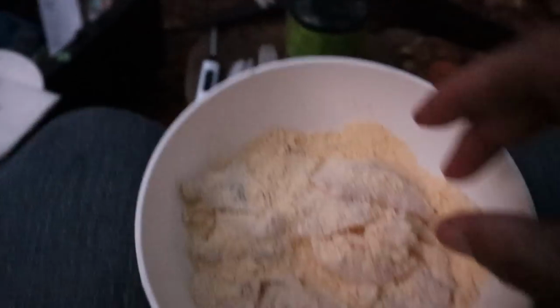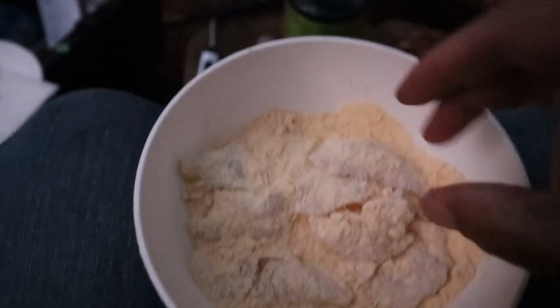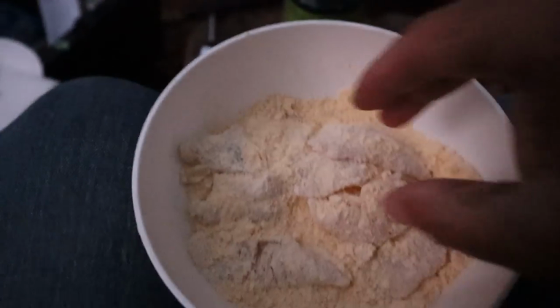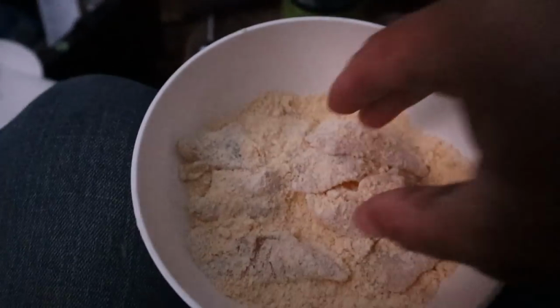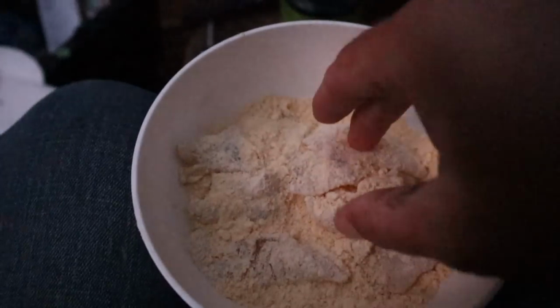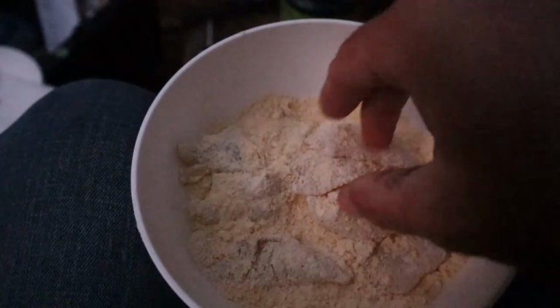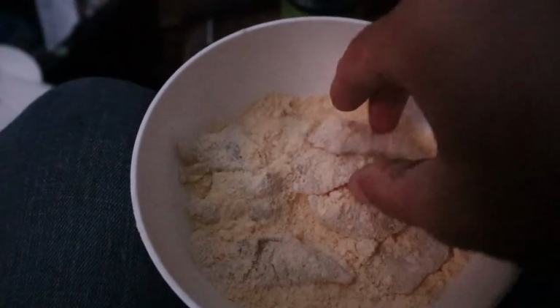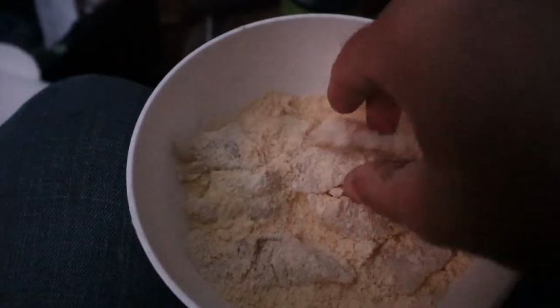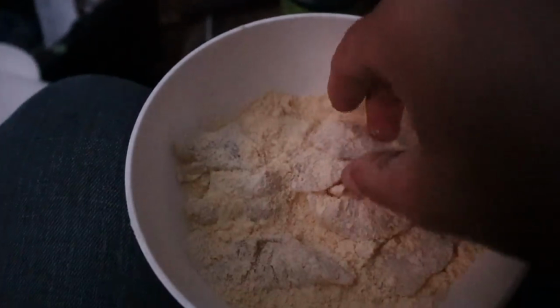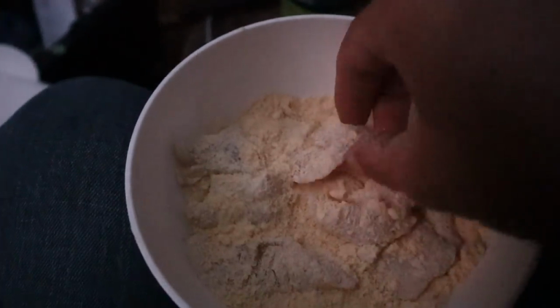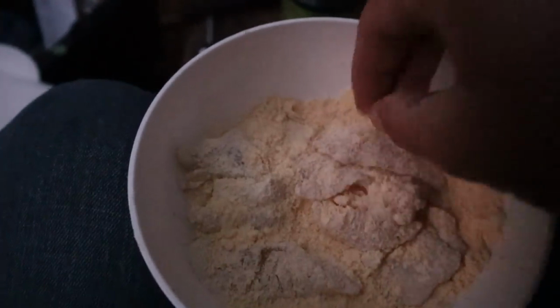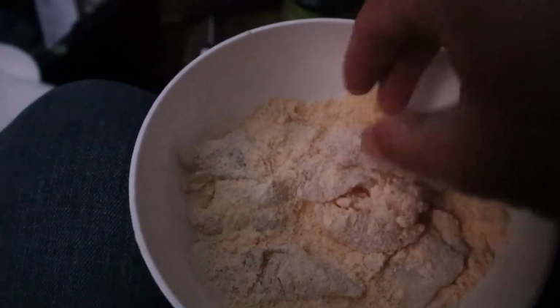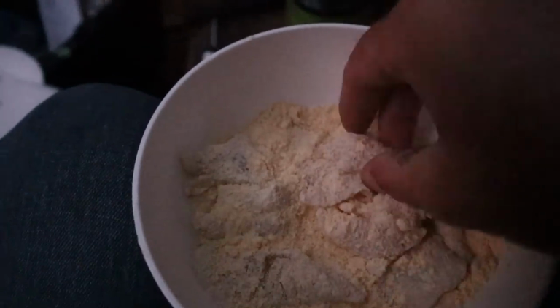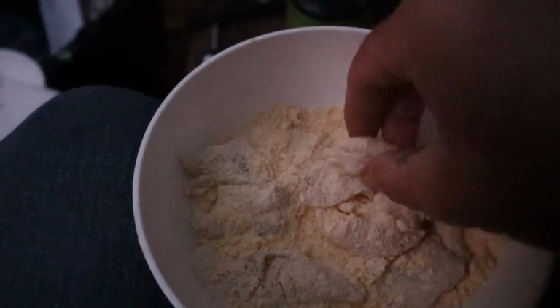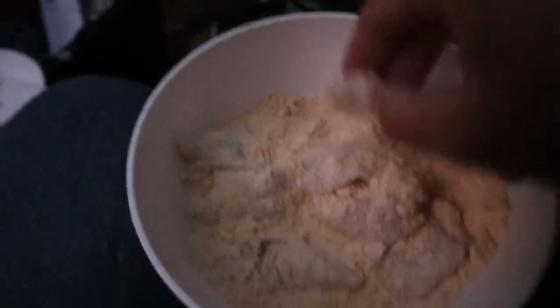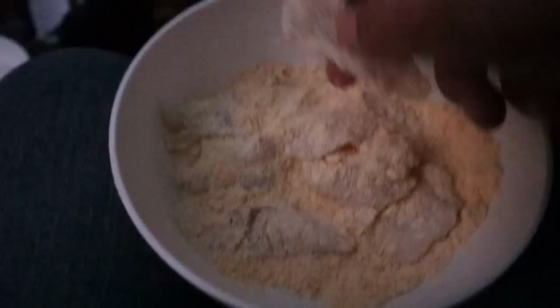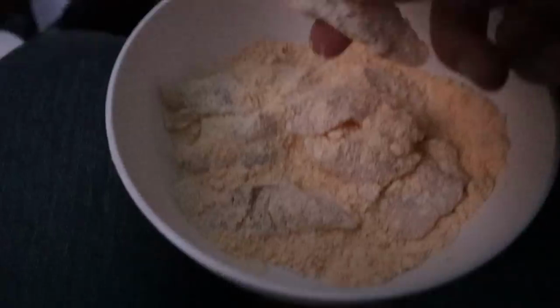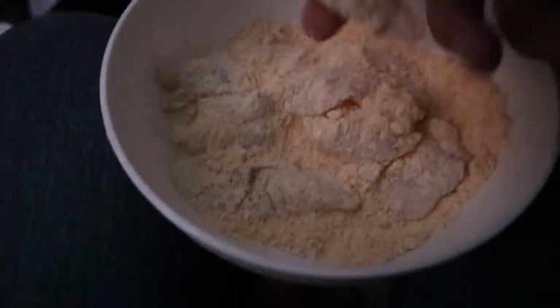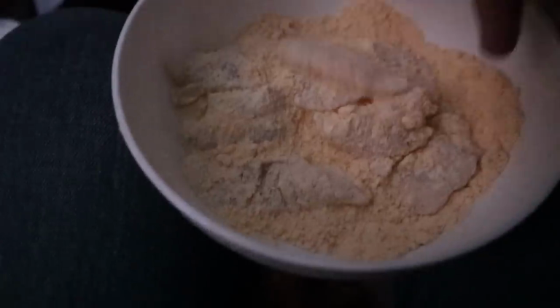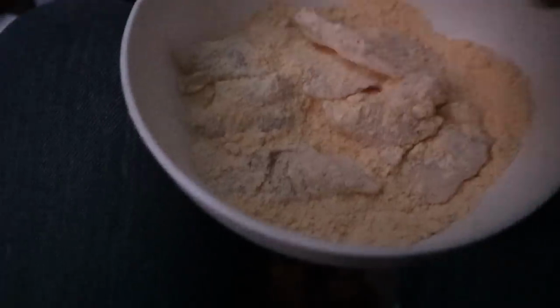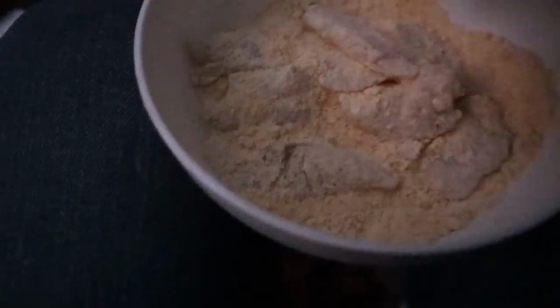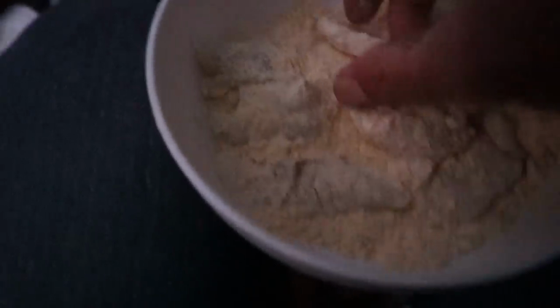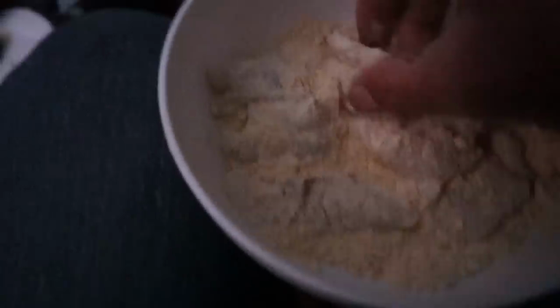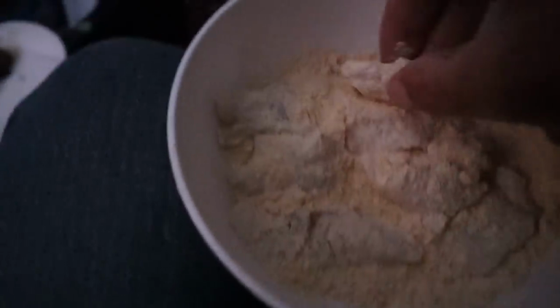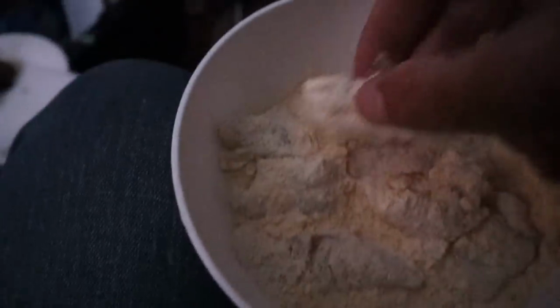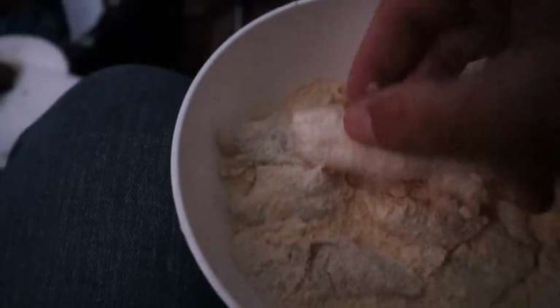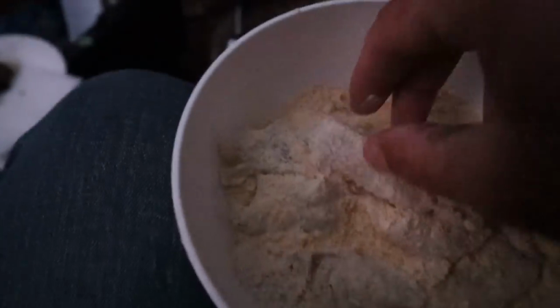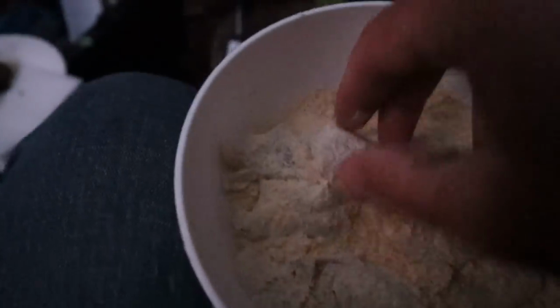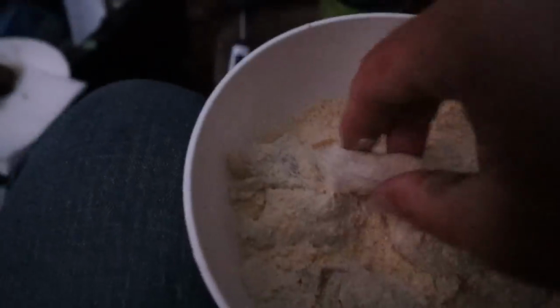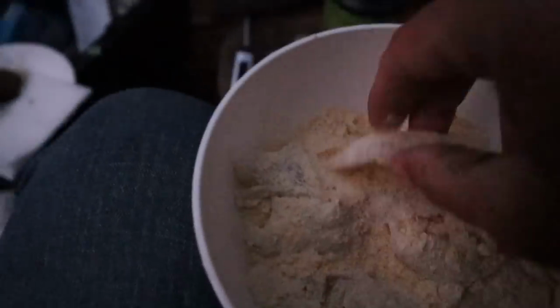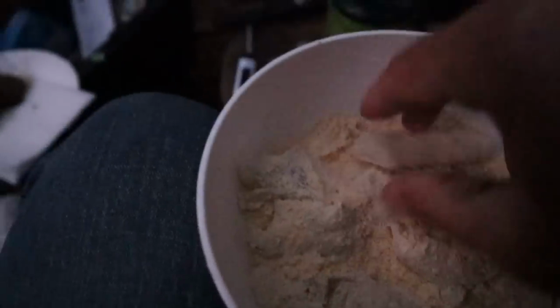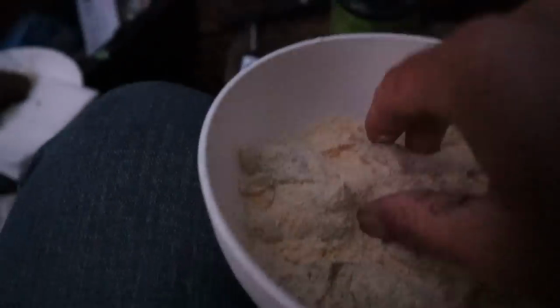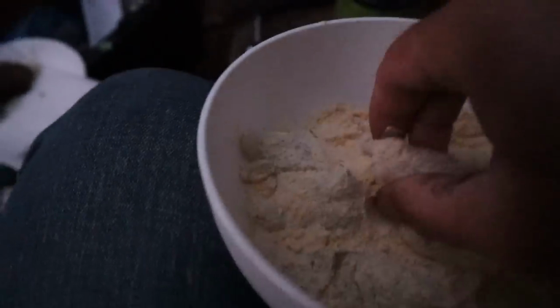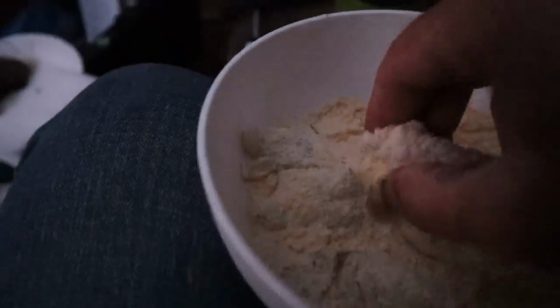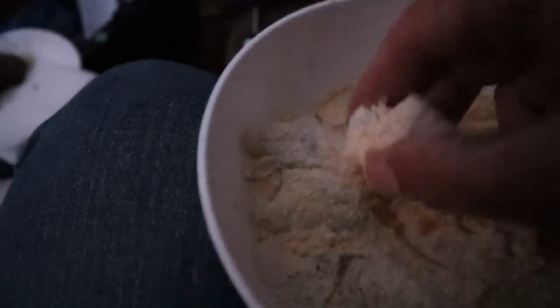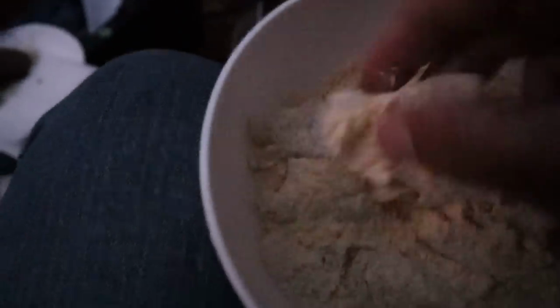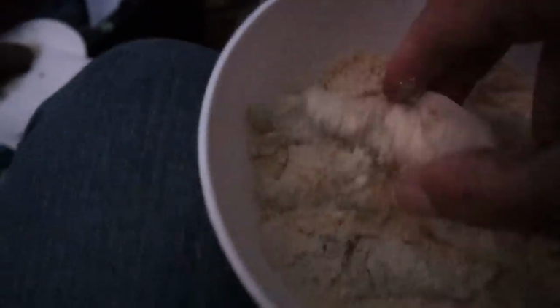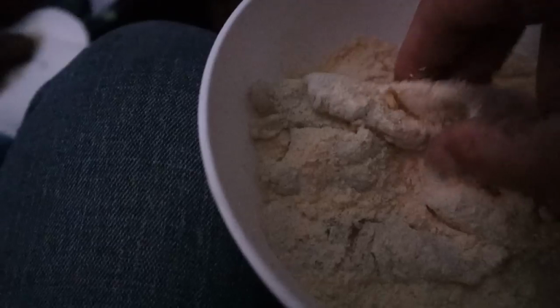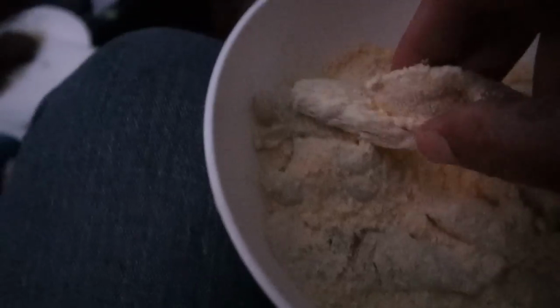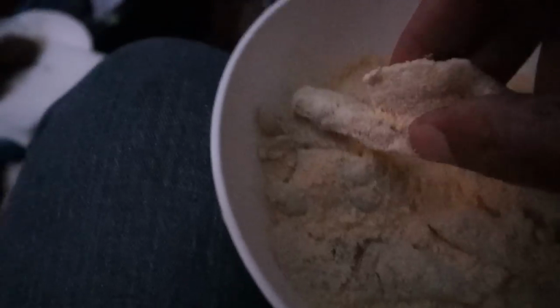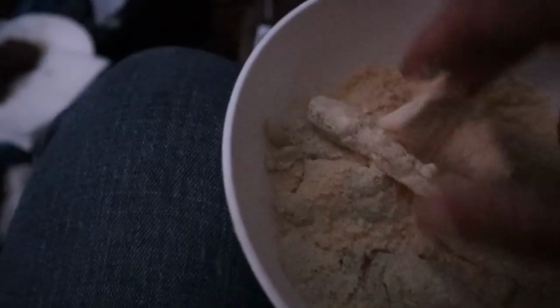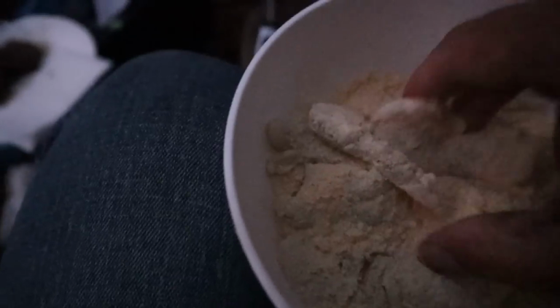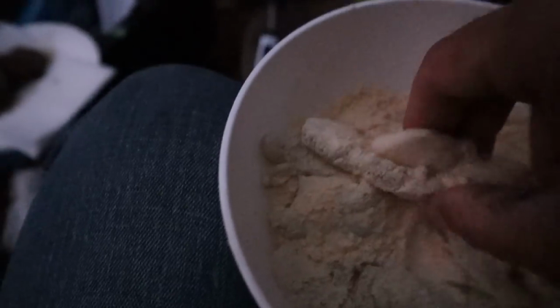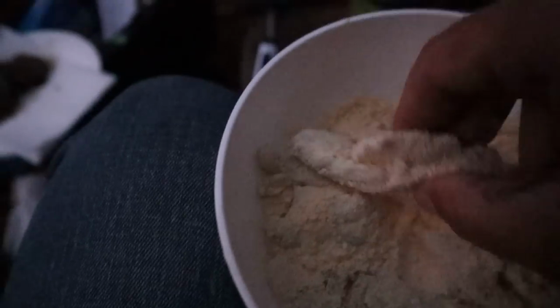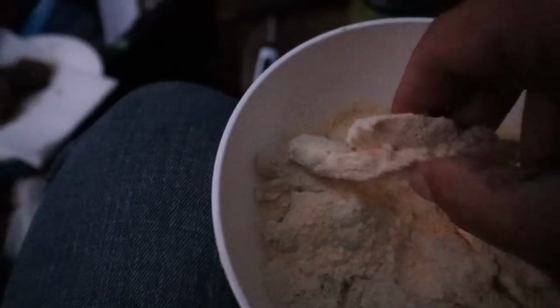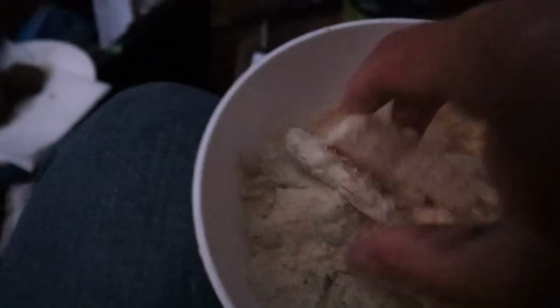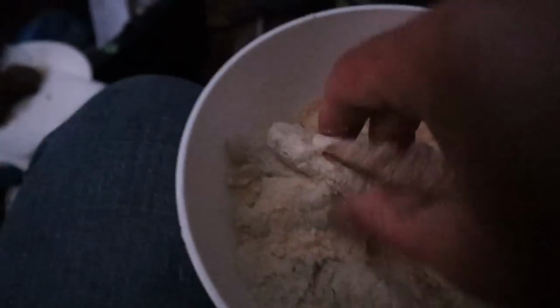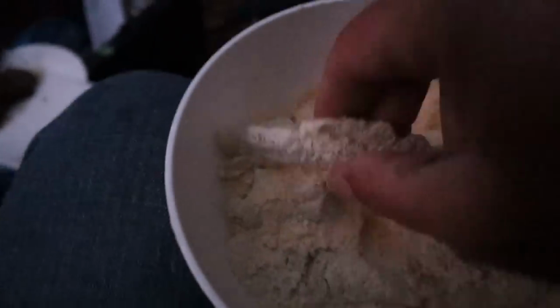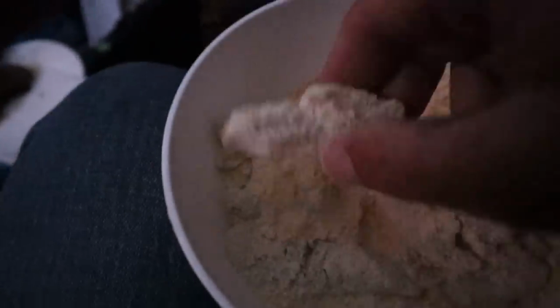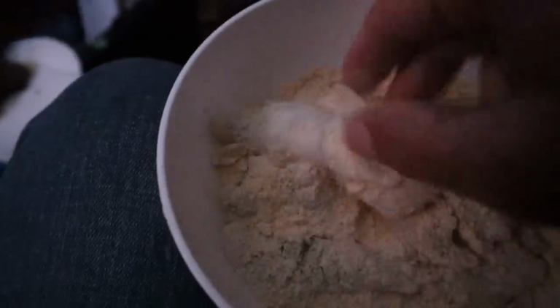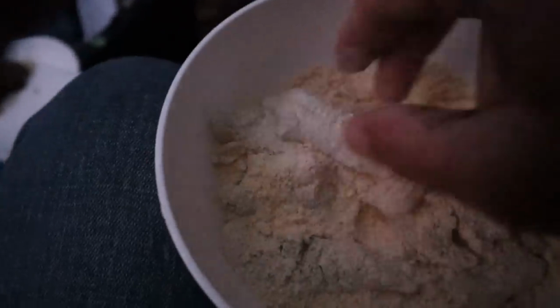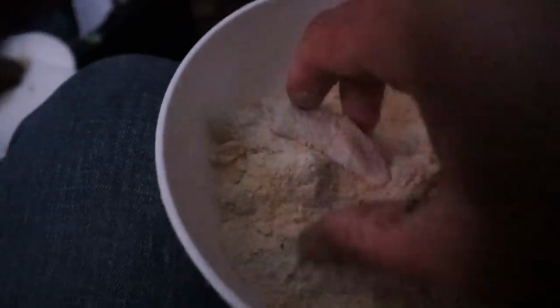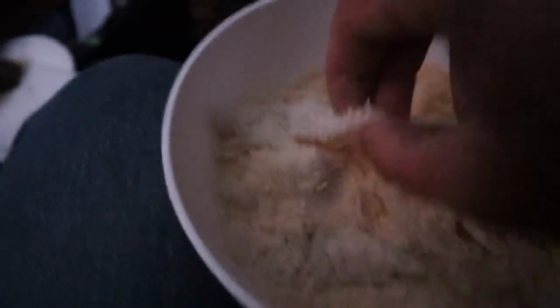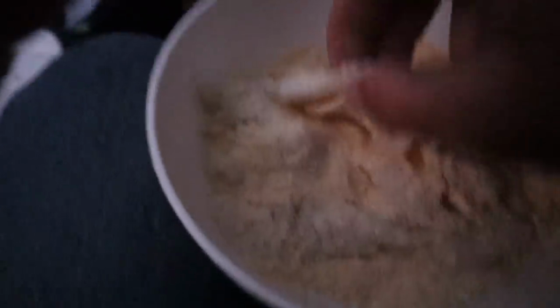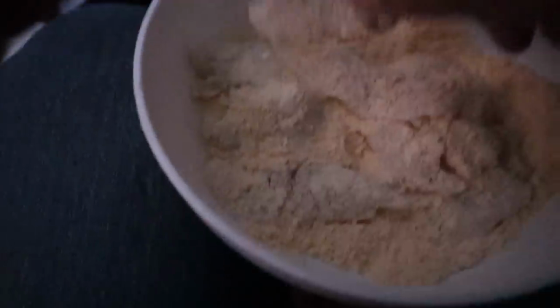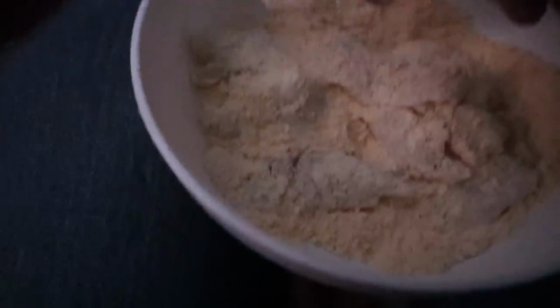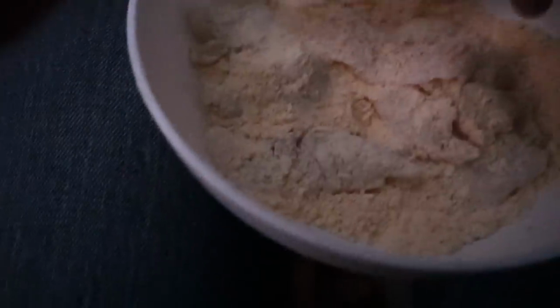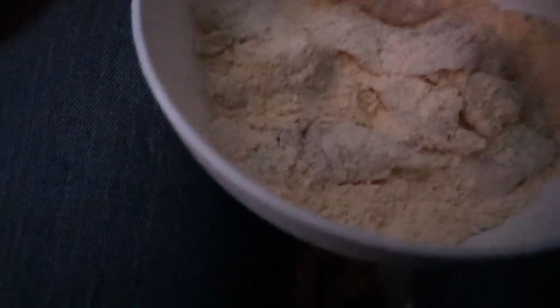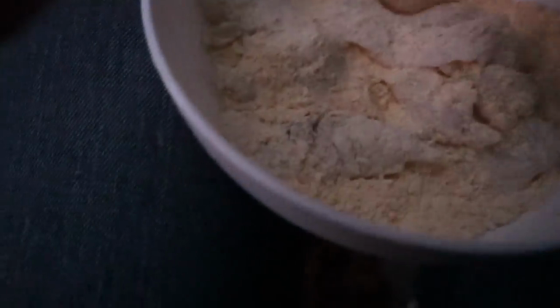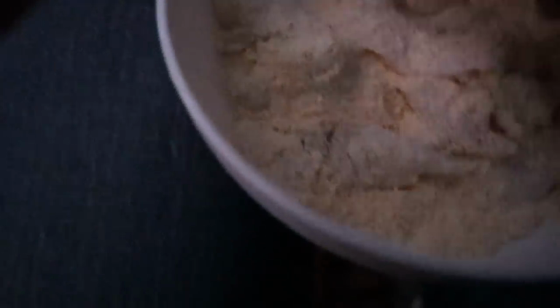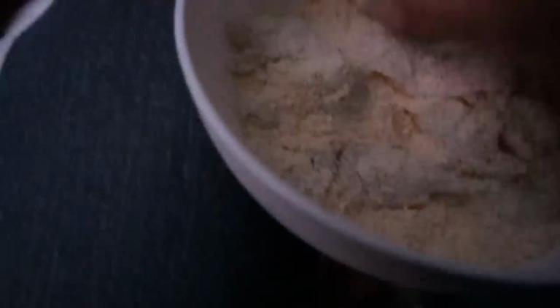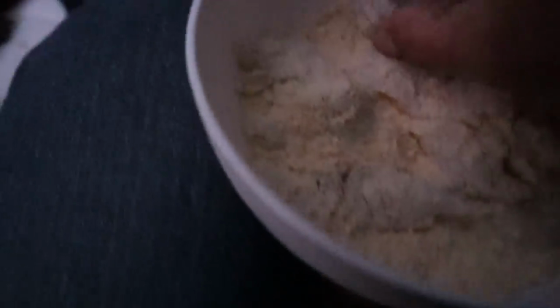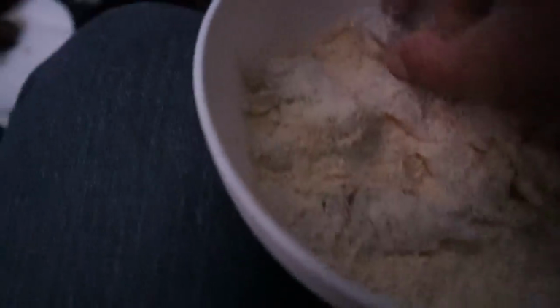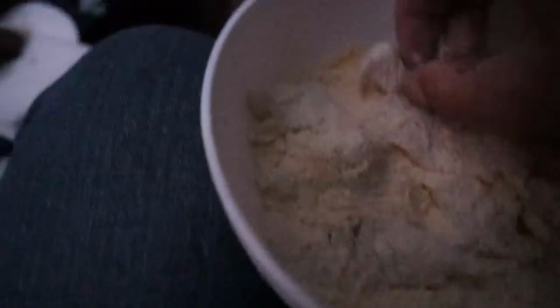Now let's put these fish pieces in — I got them battered with just some kind of fish batter.